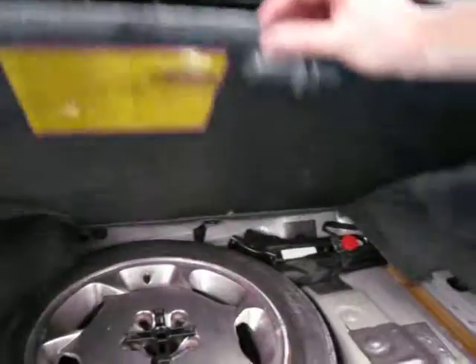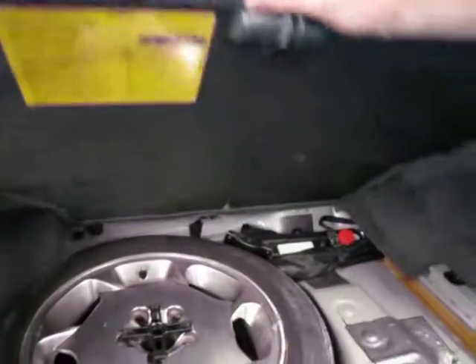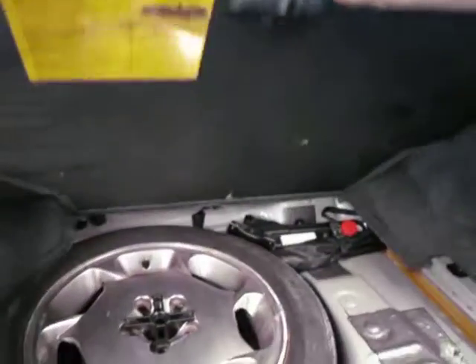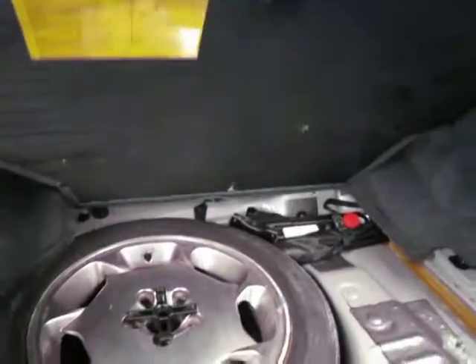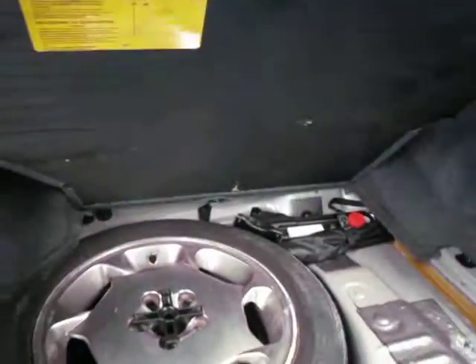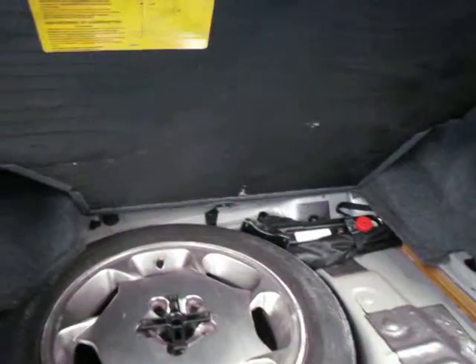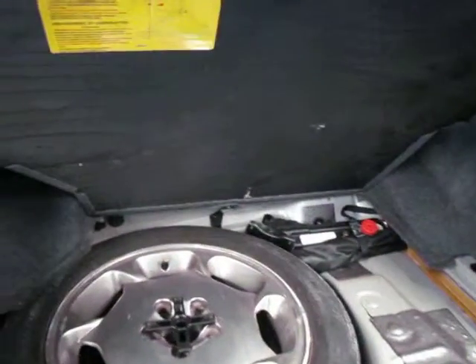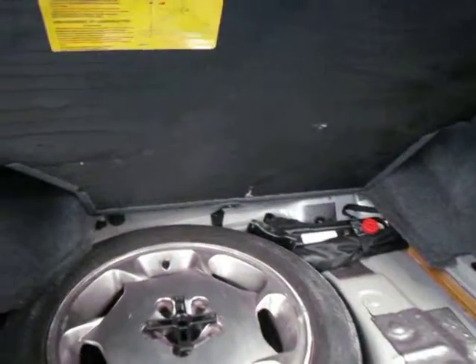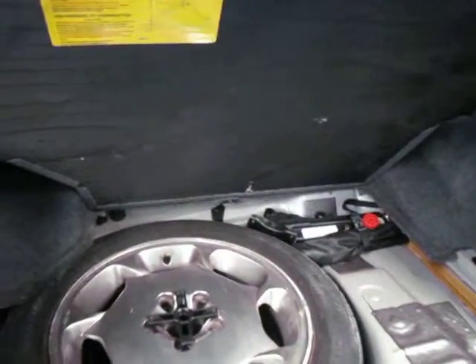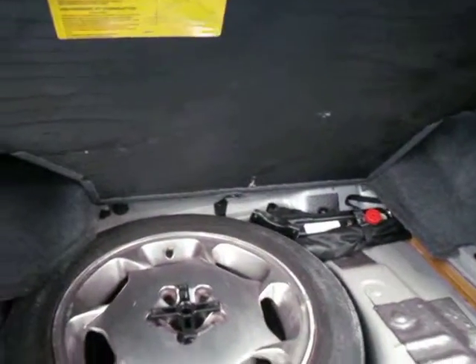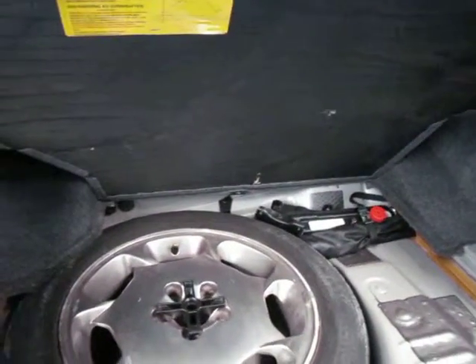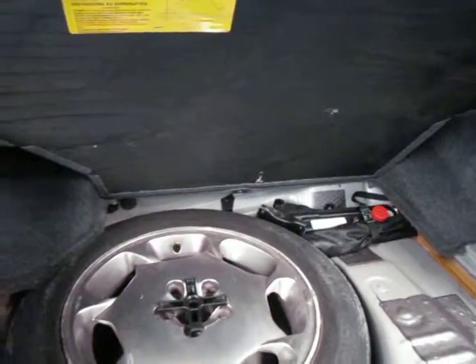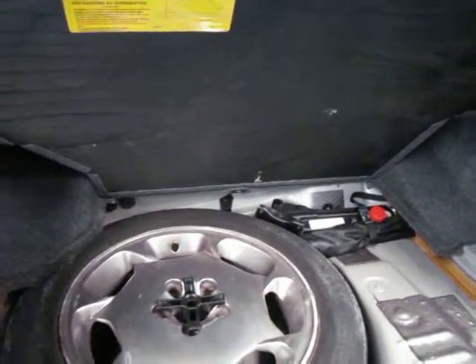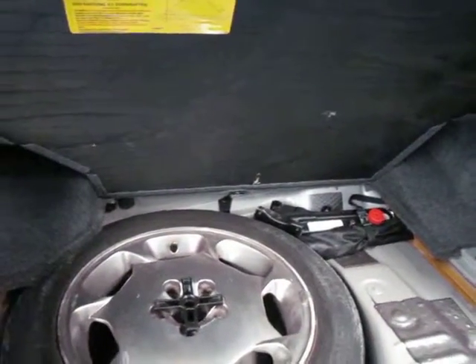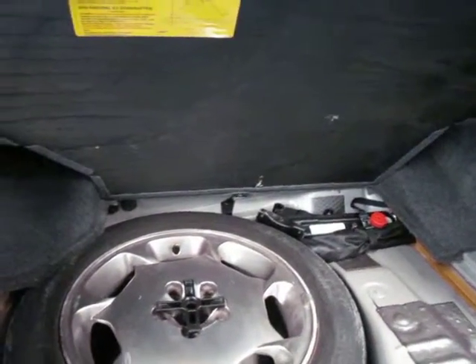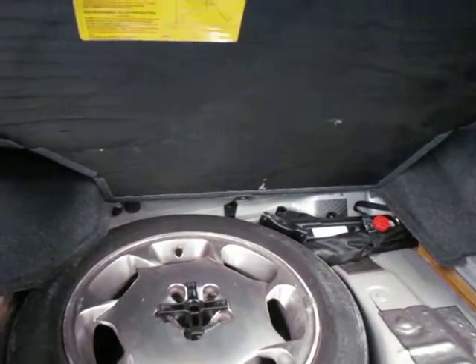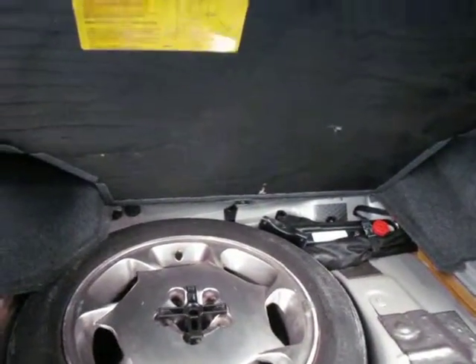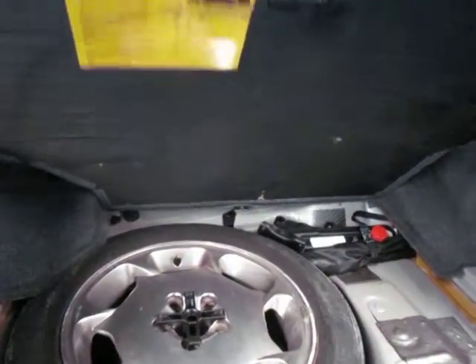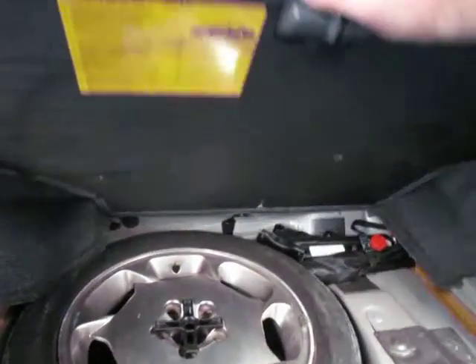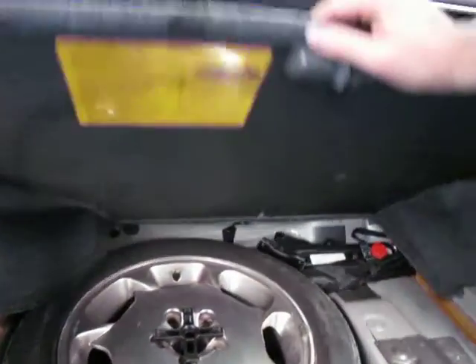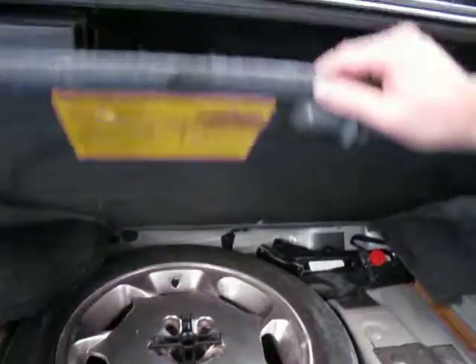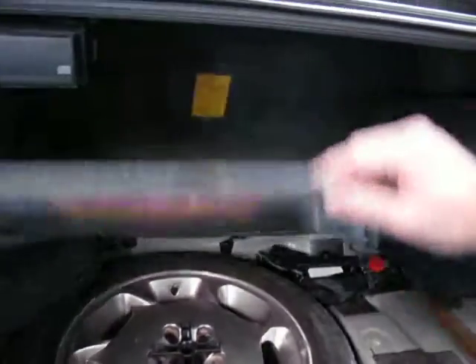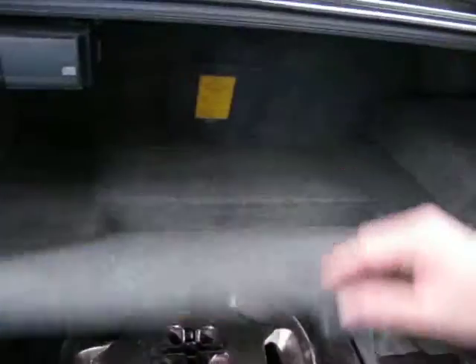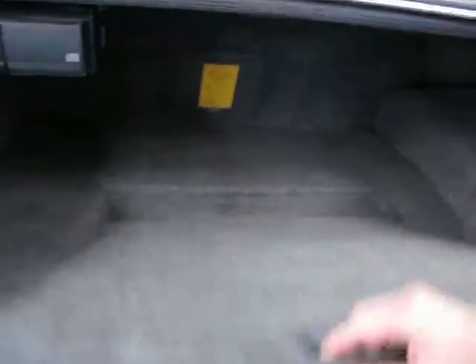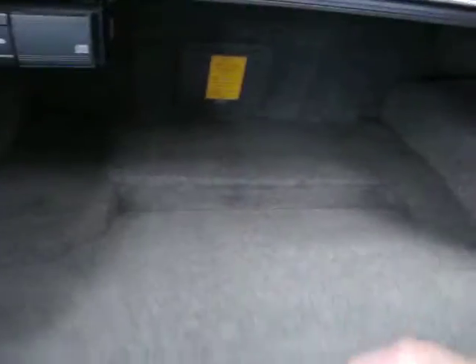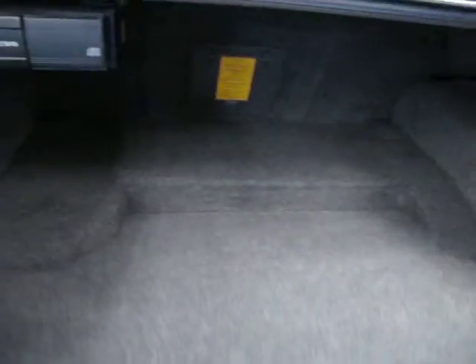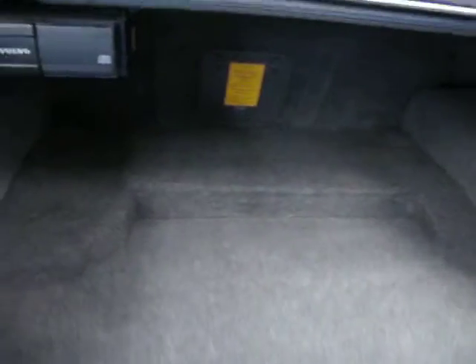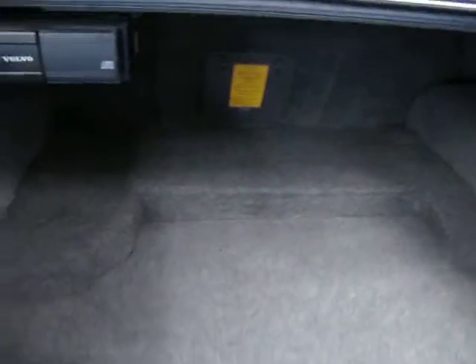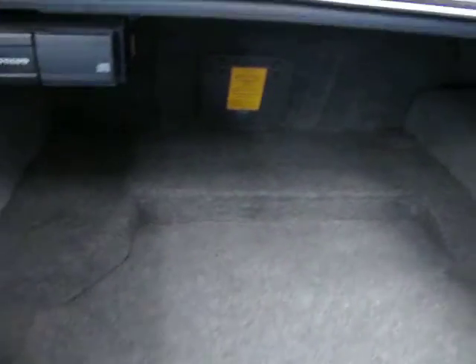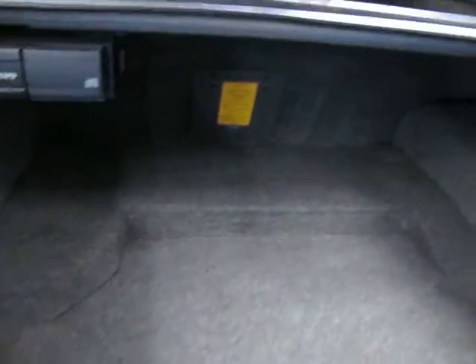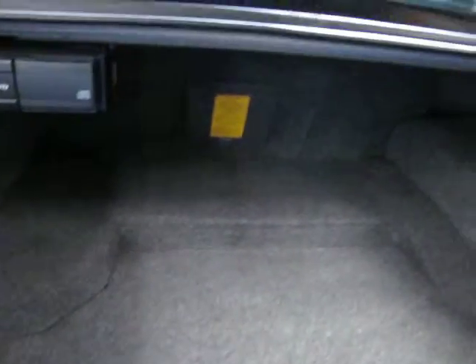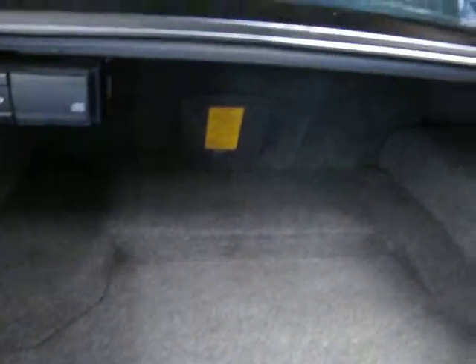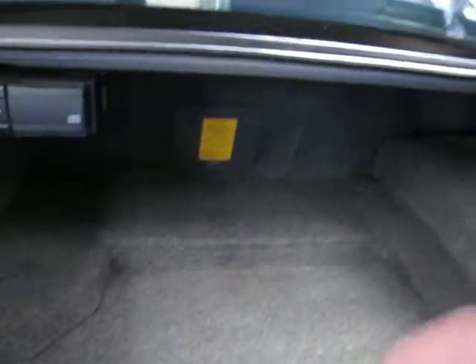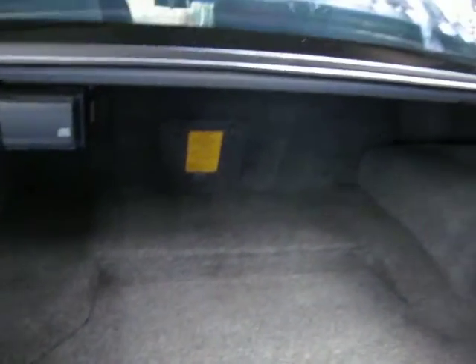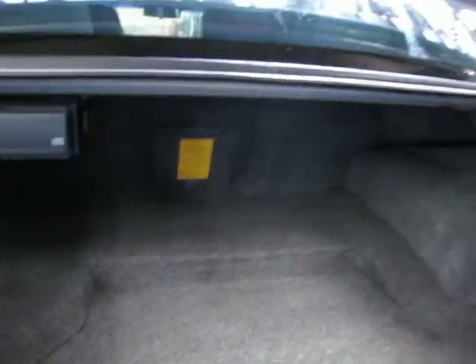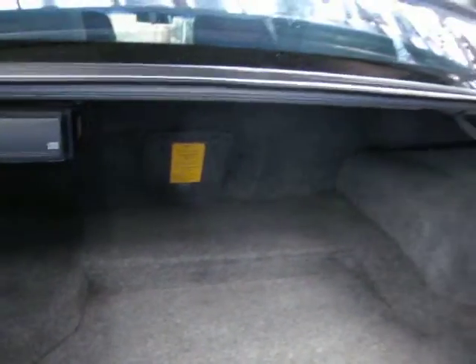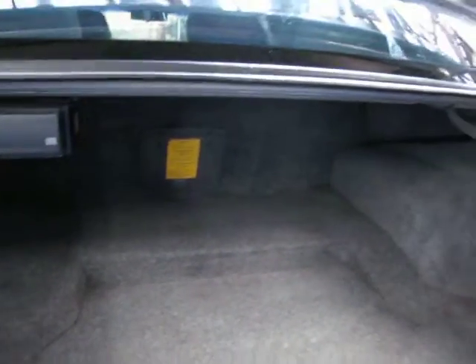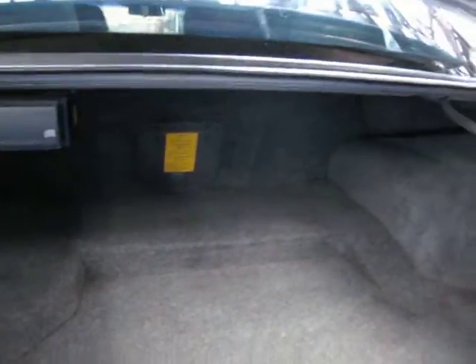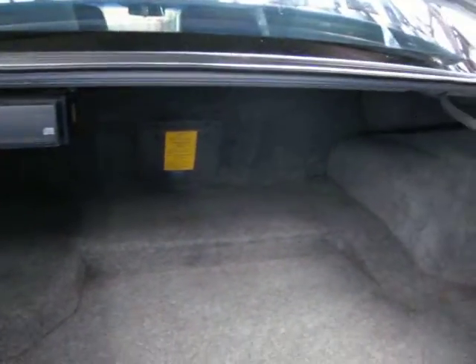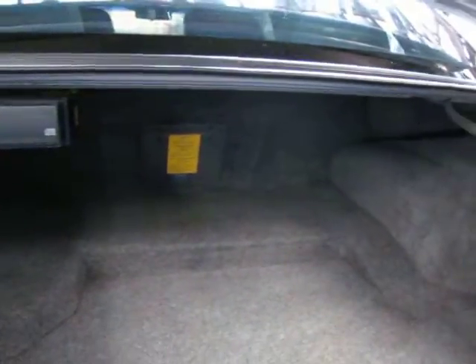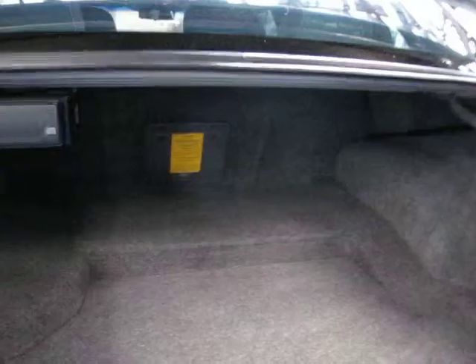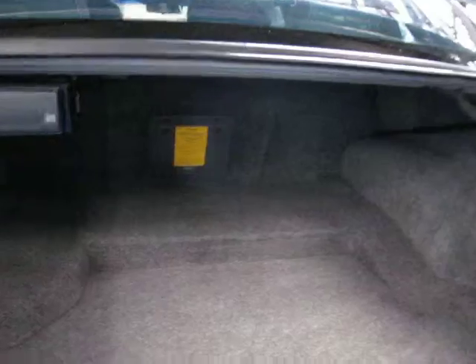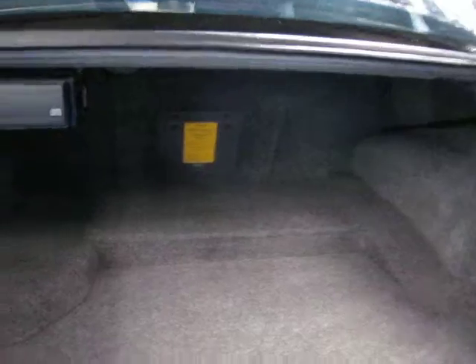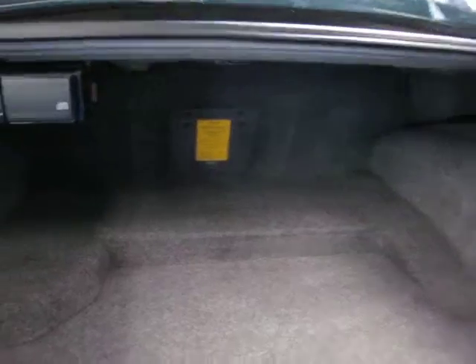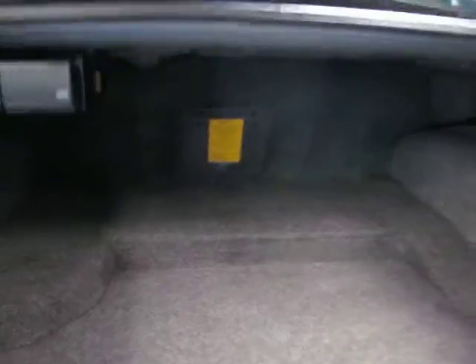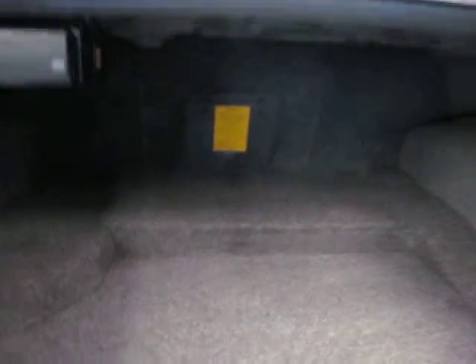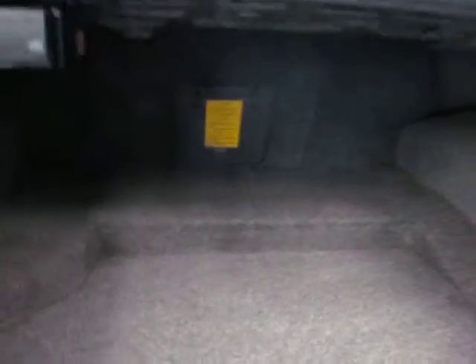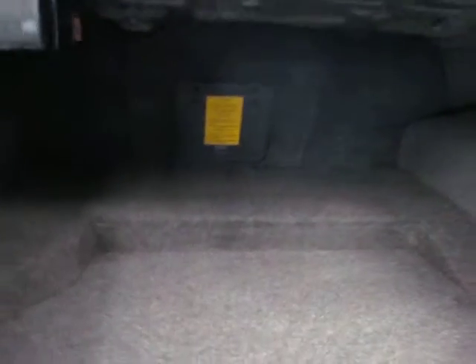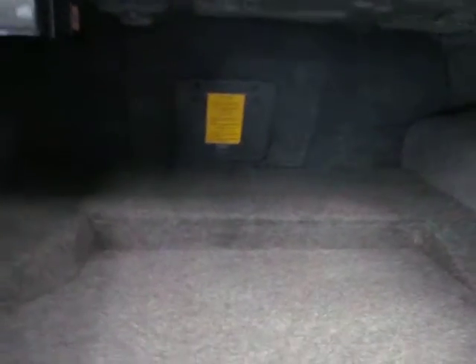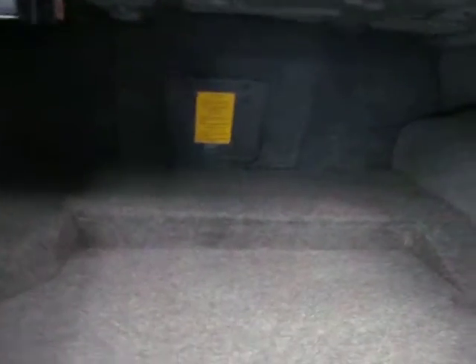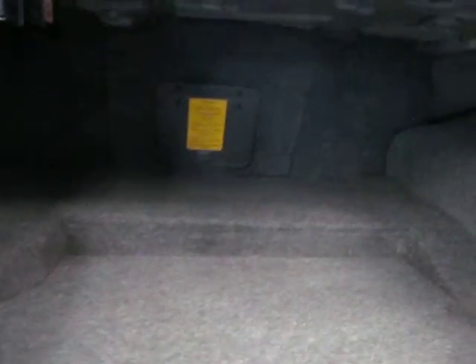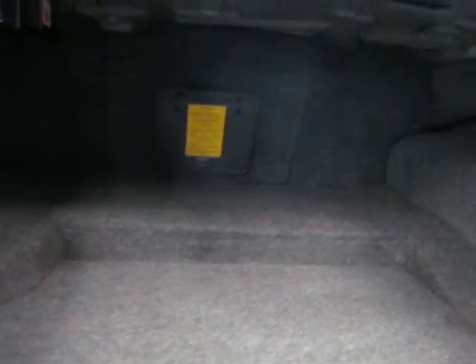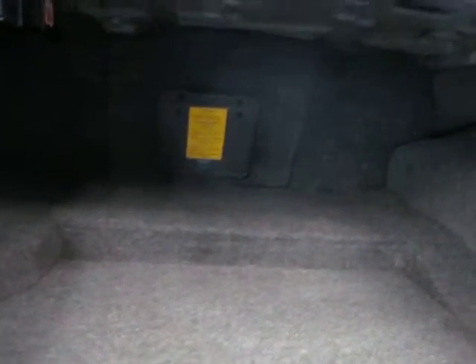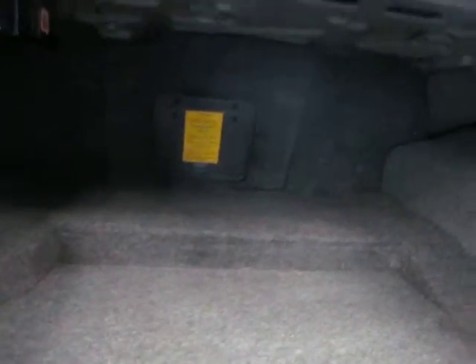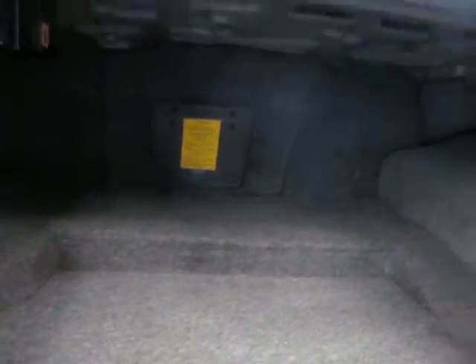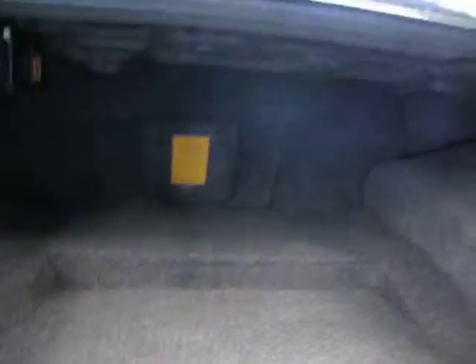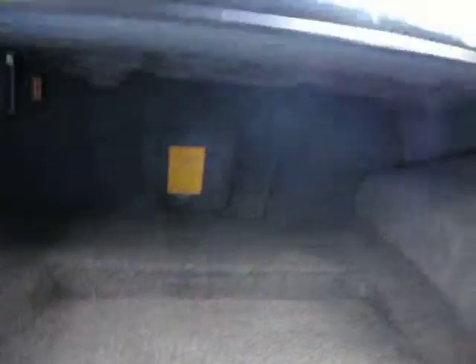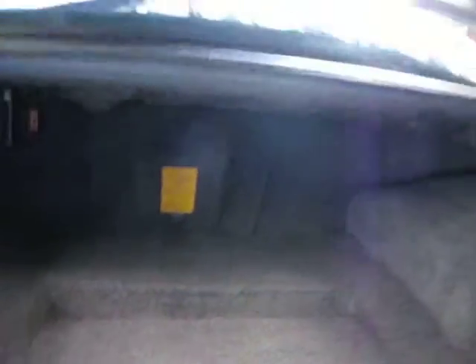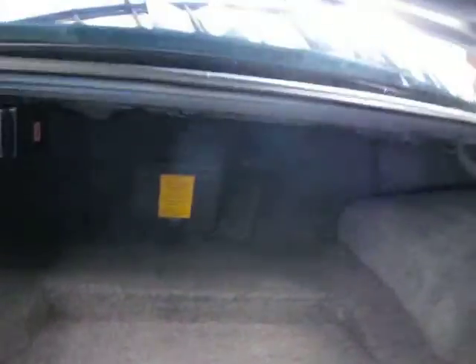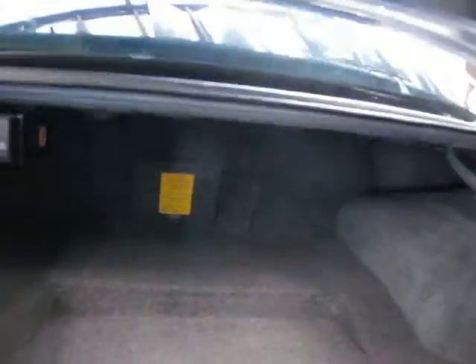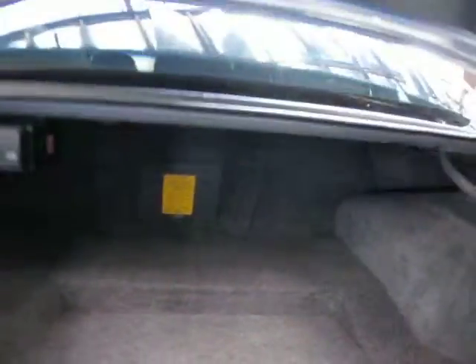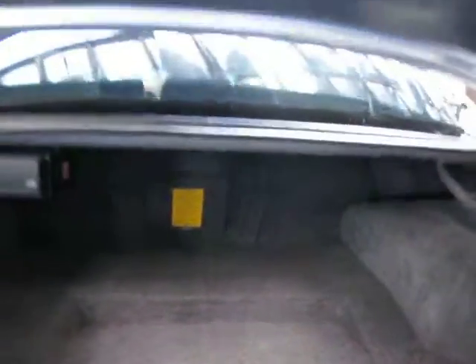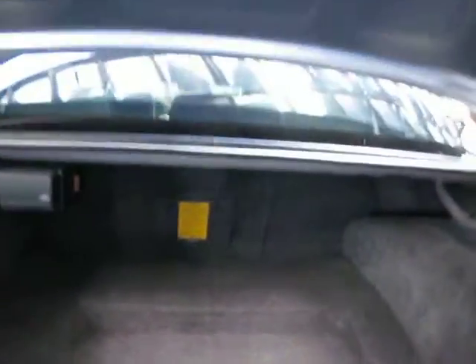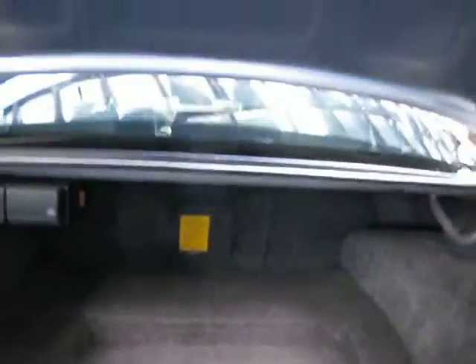There's your spare wheel — full-size spare, which is fantastic. Your jack and everything's there. As you can see, you've also got a ski hatch in the back.